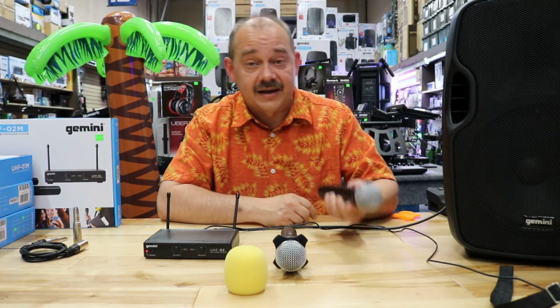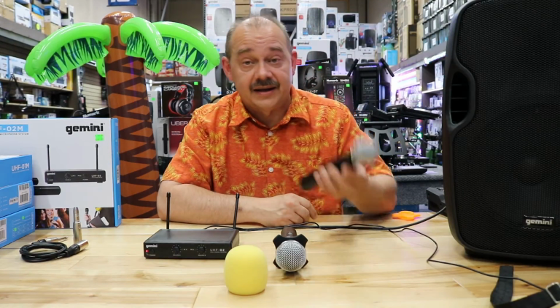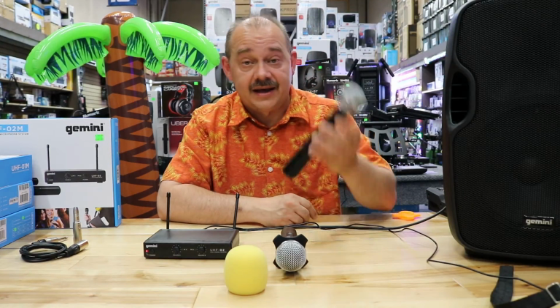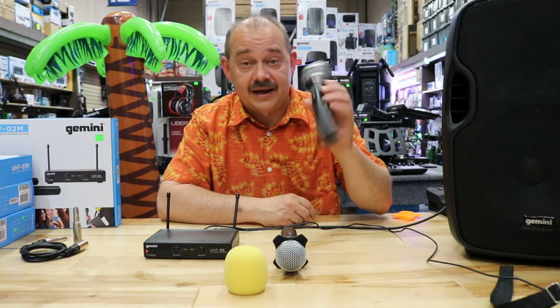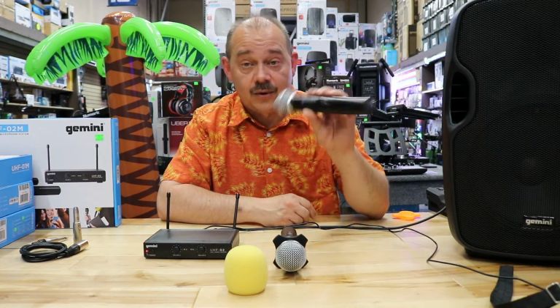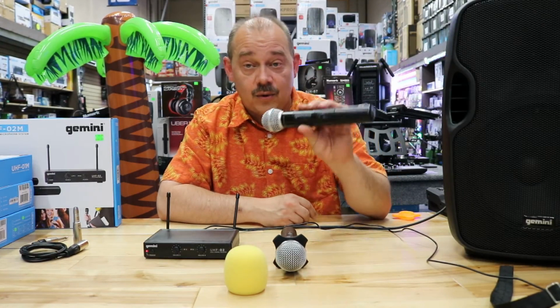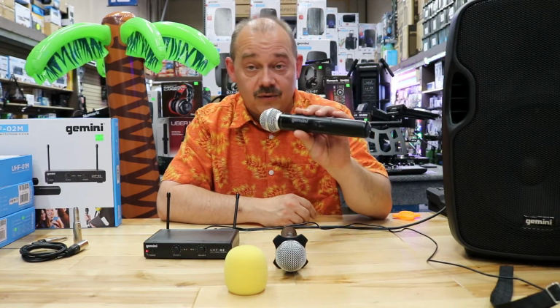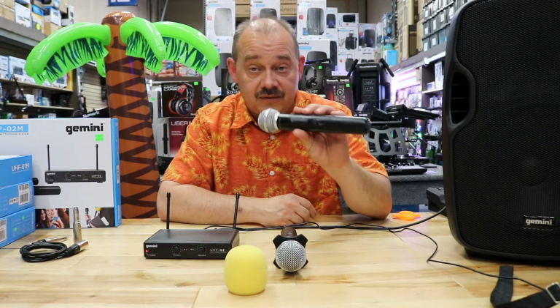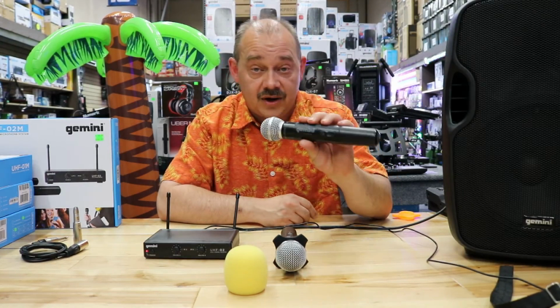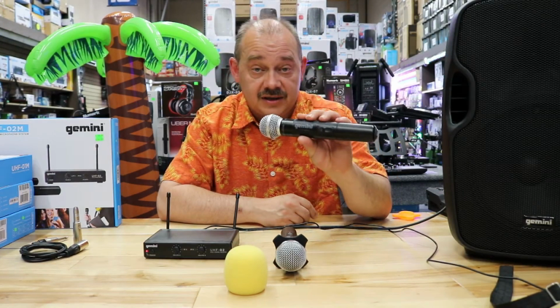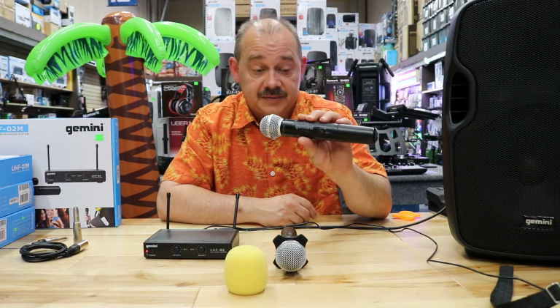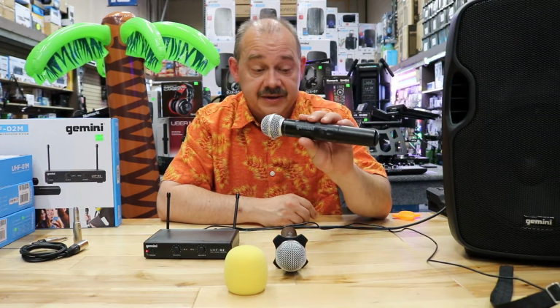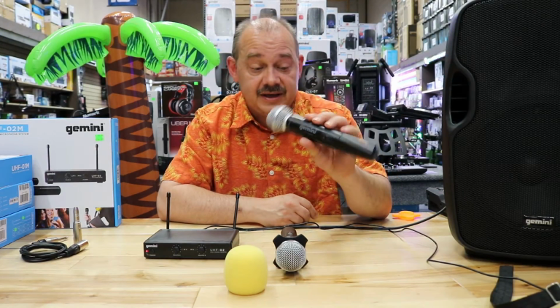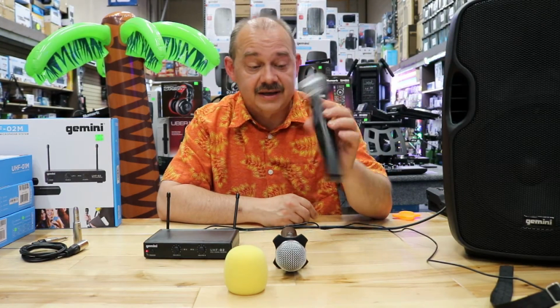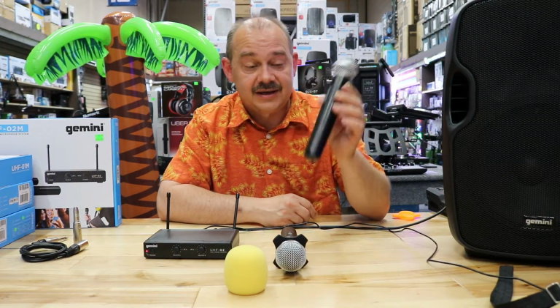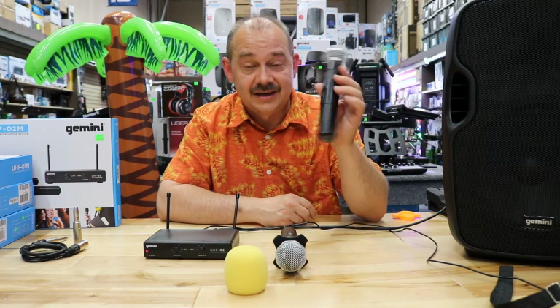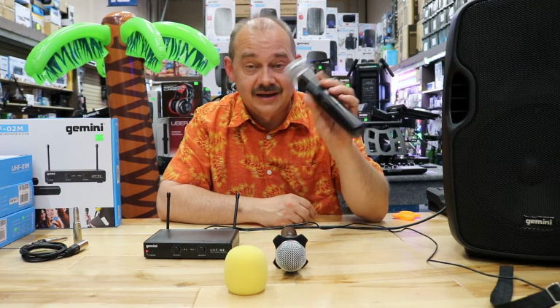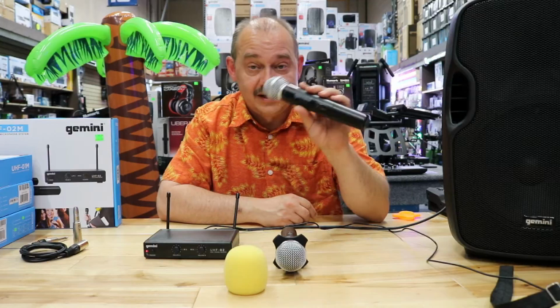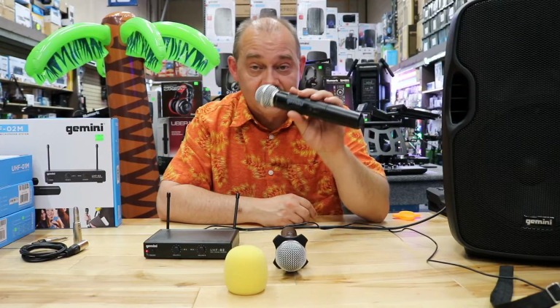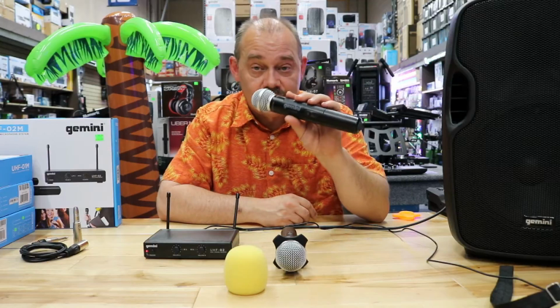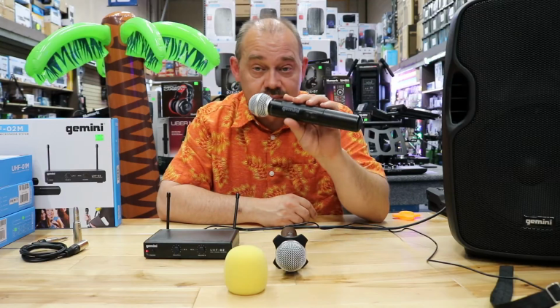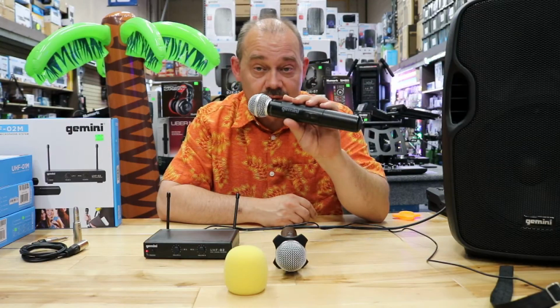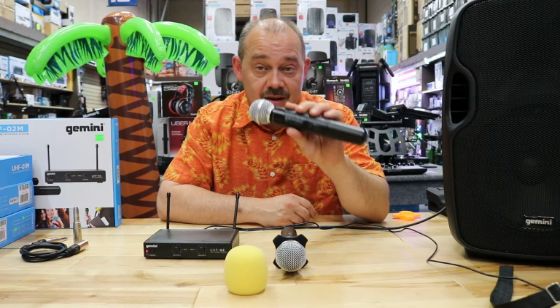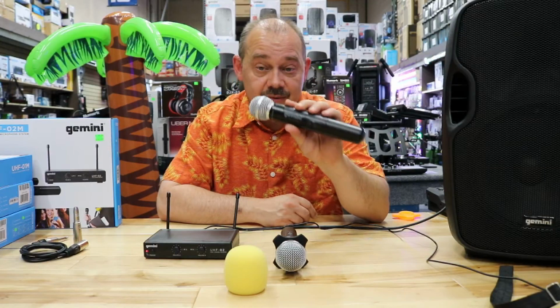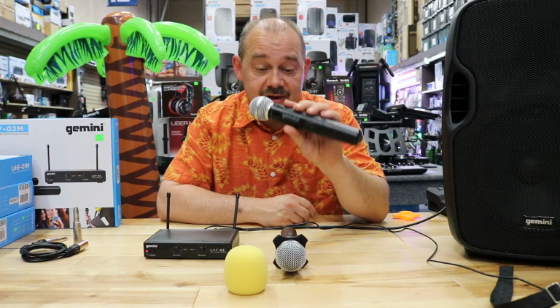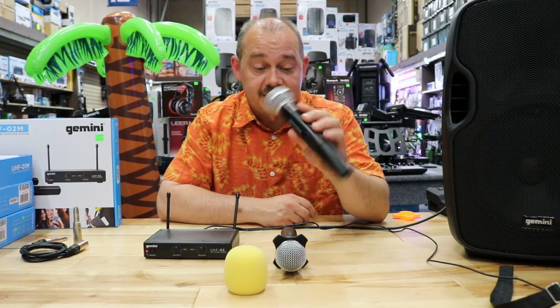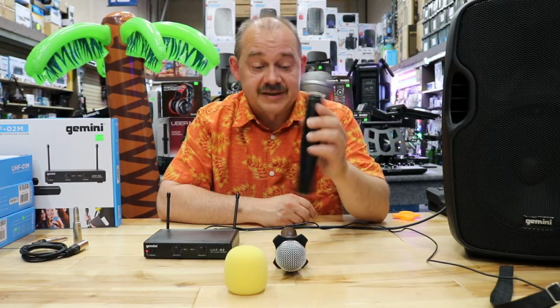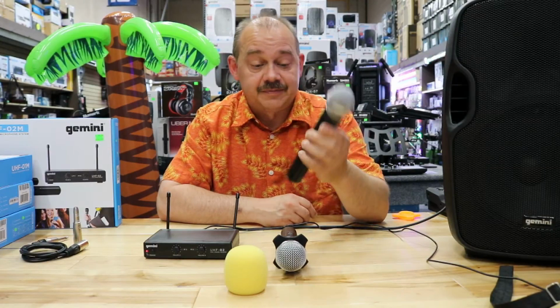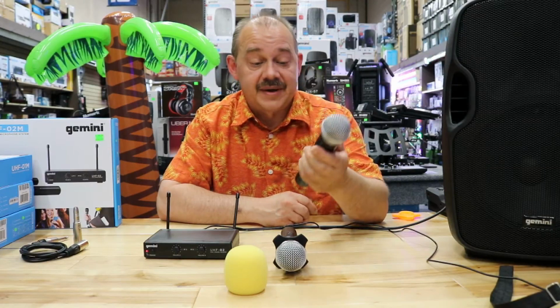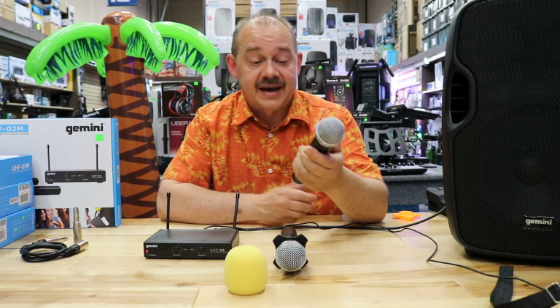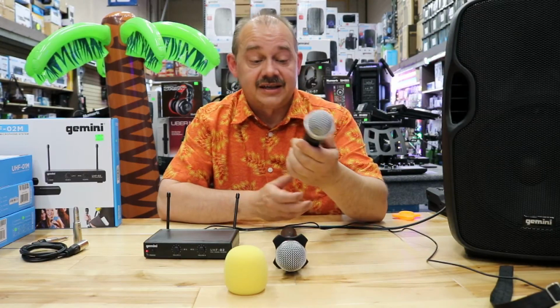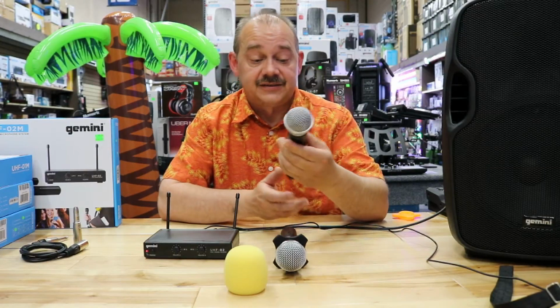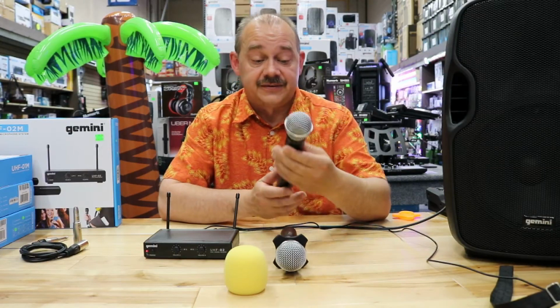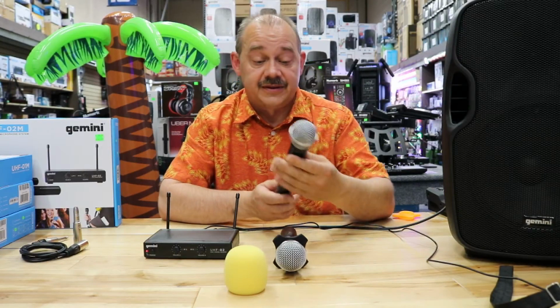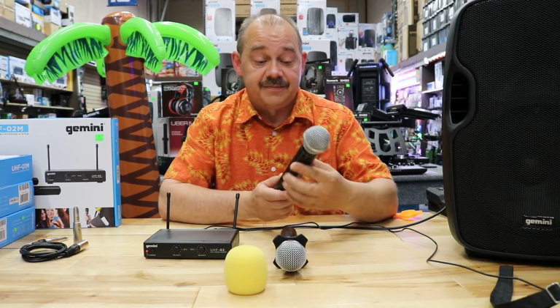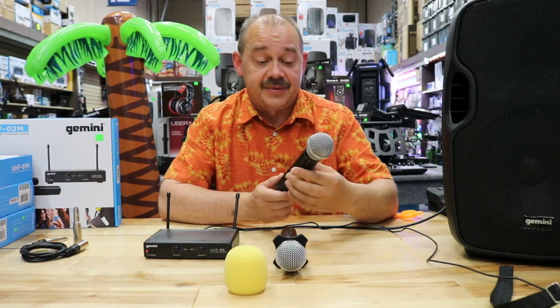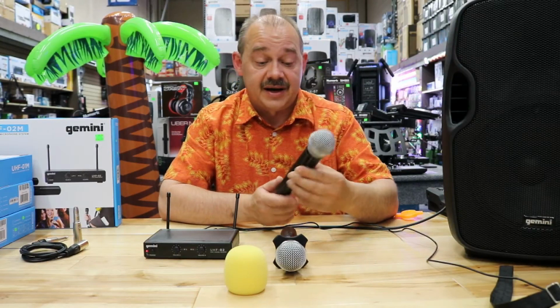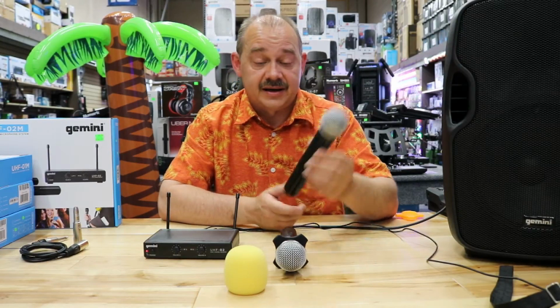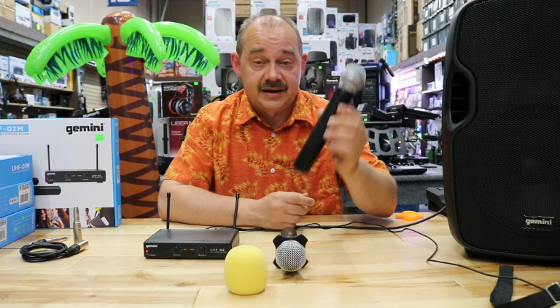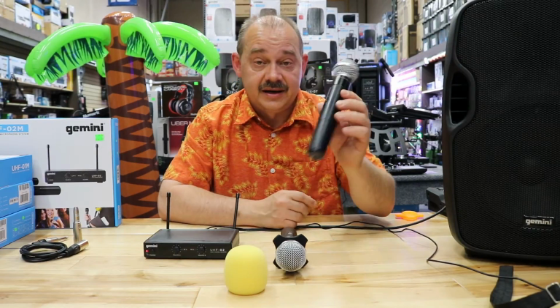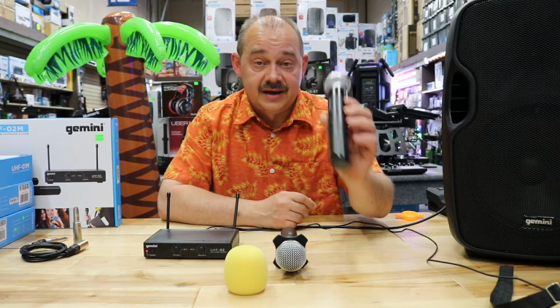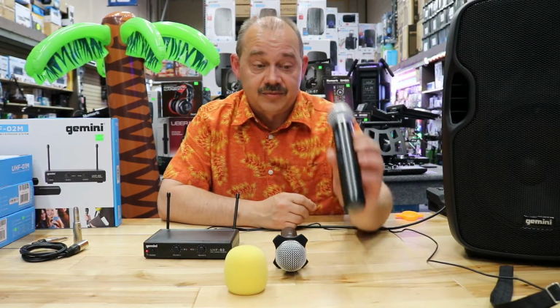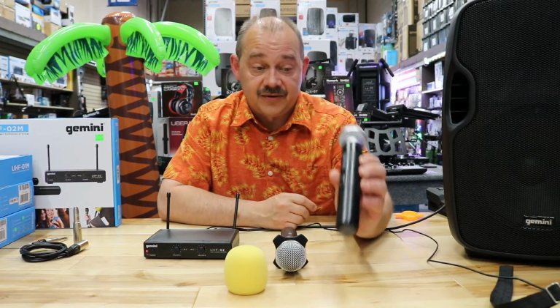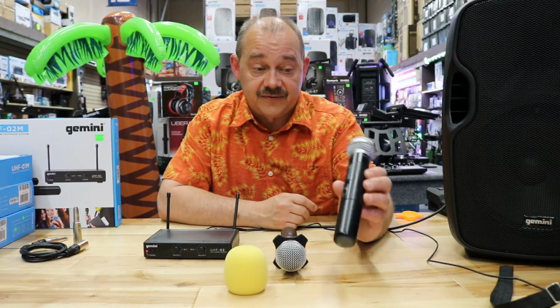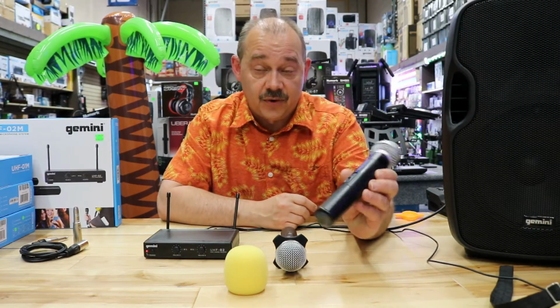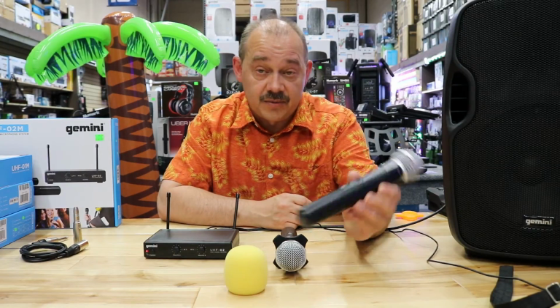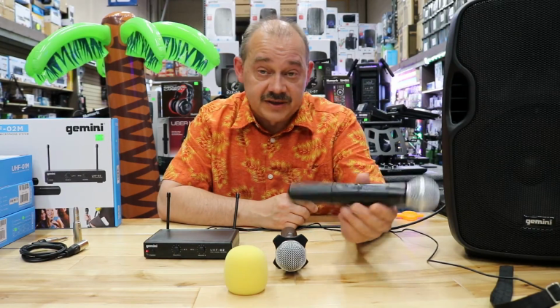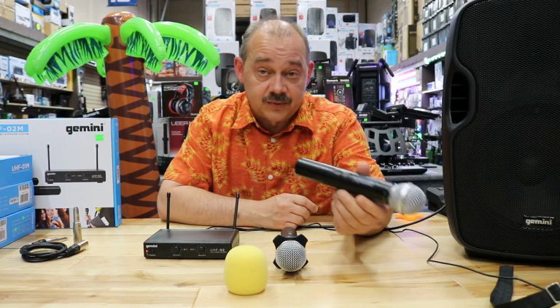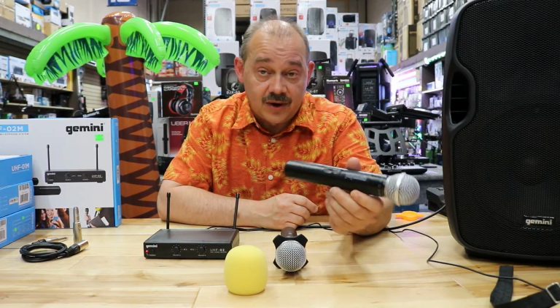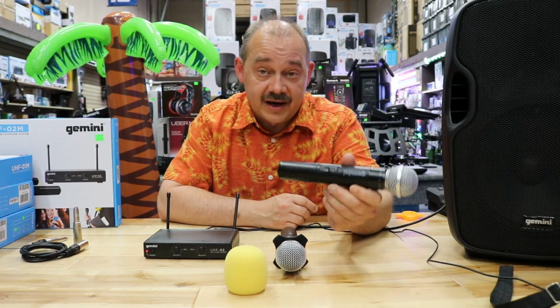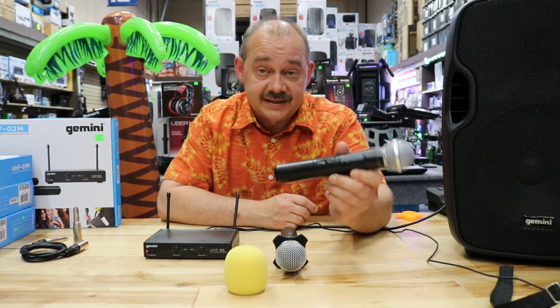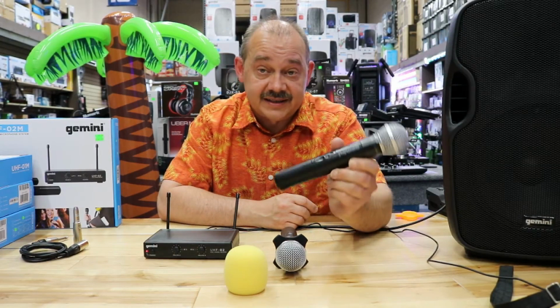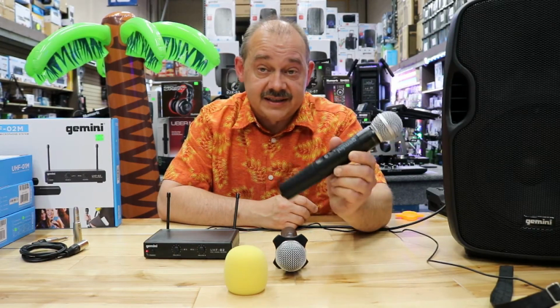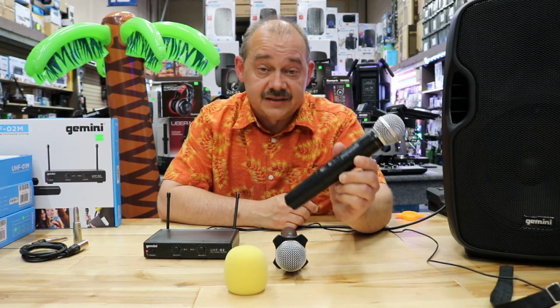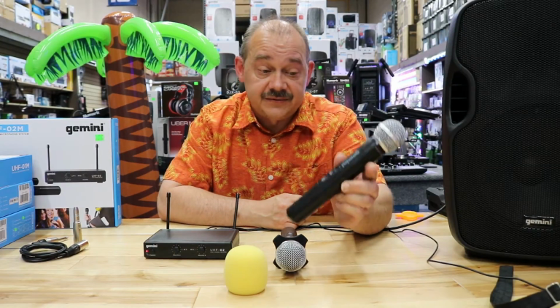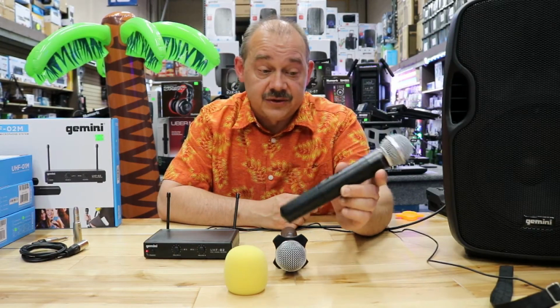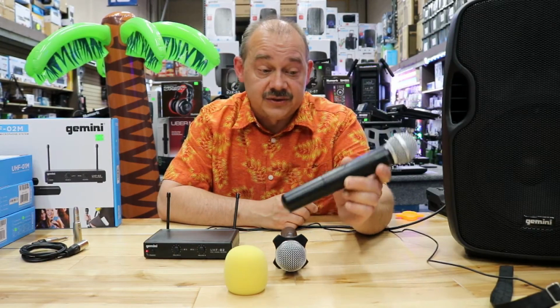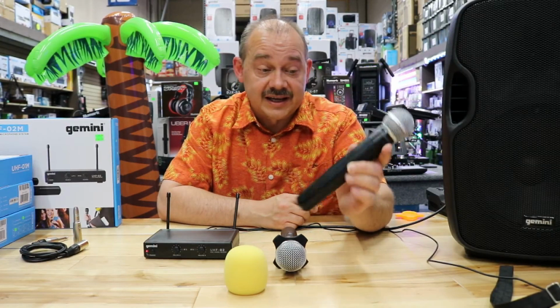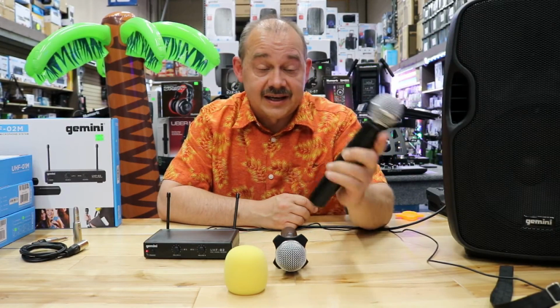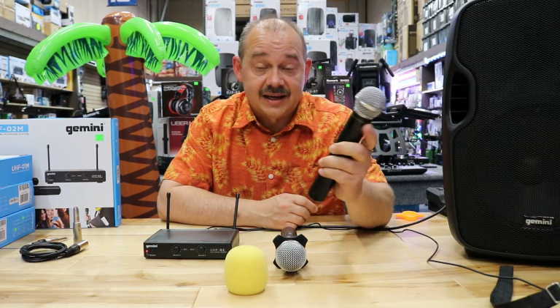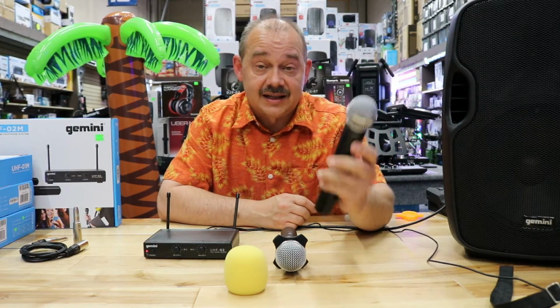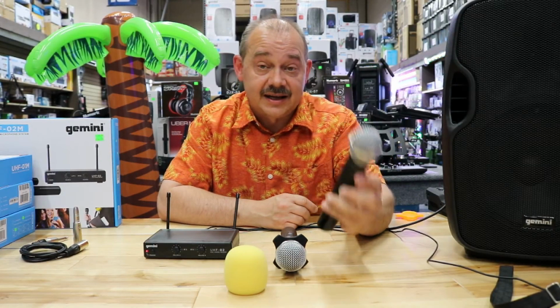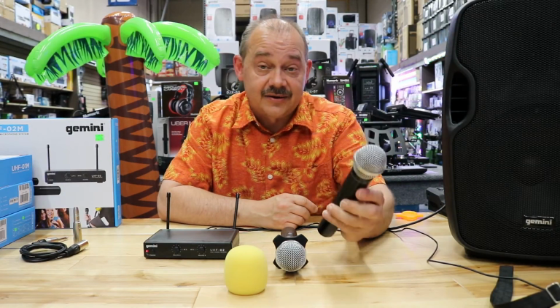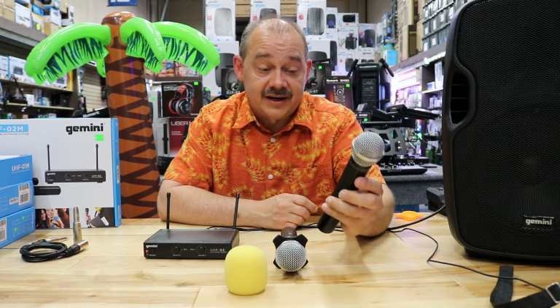But overall, probably one of the best bangs for the buck performance-wise, ease of use, and clarity.